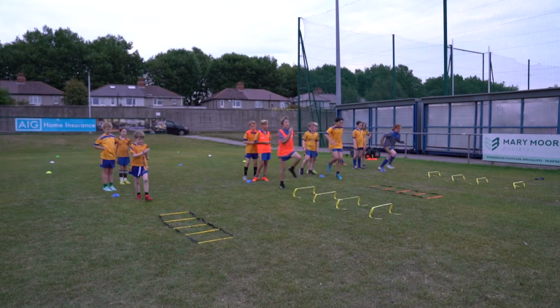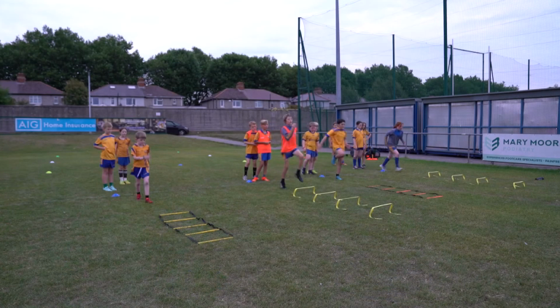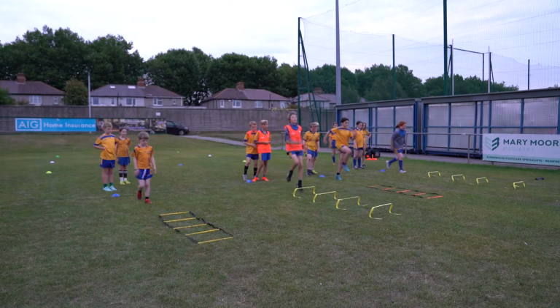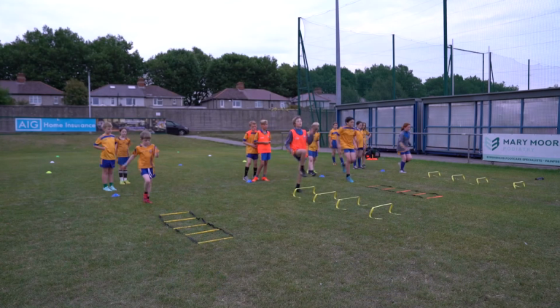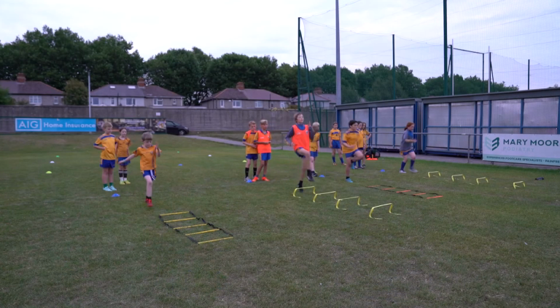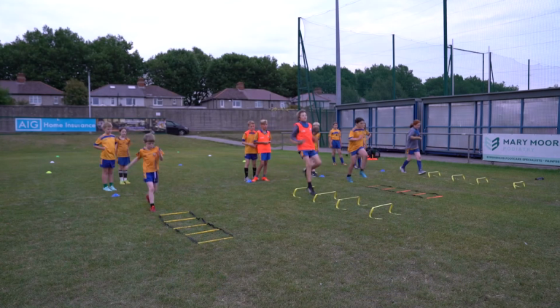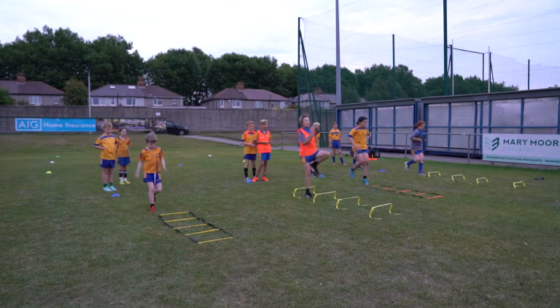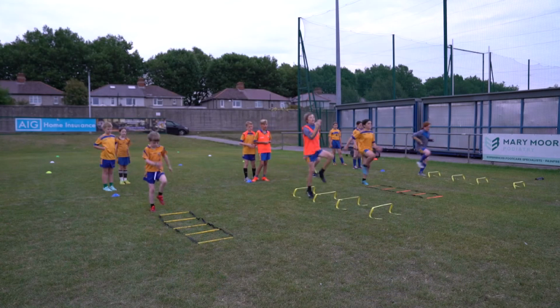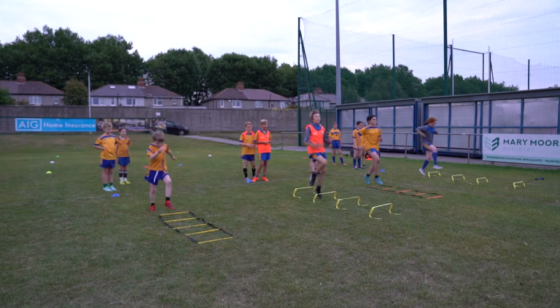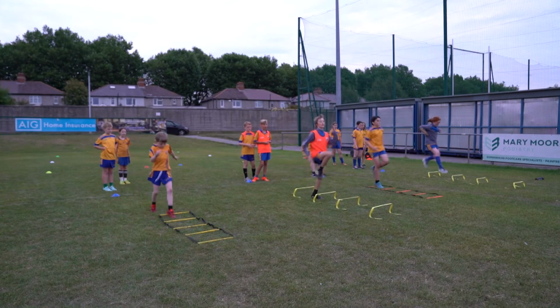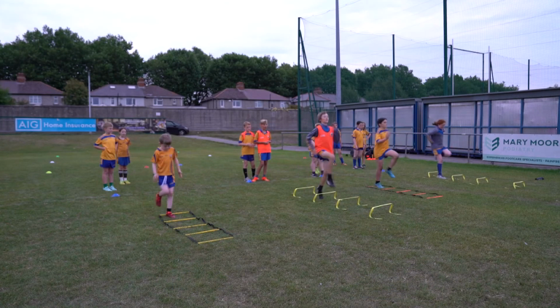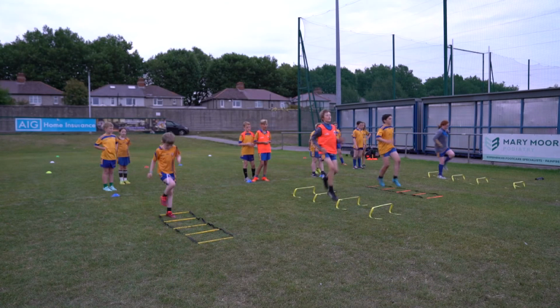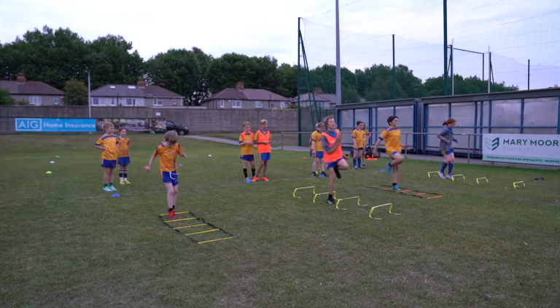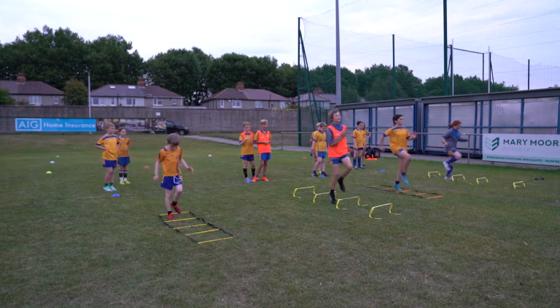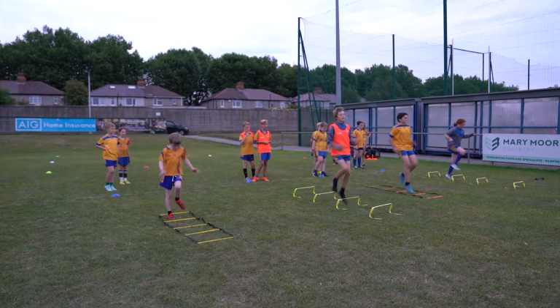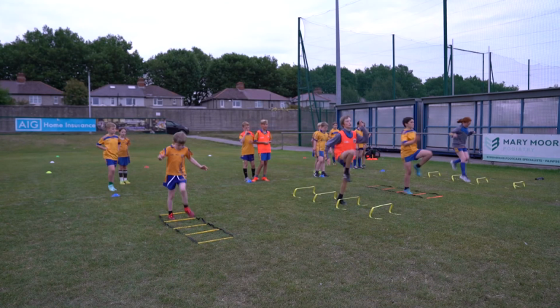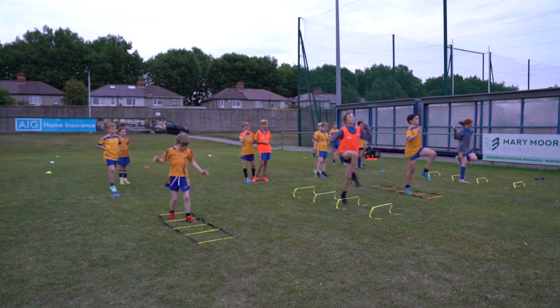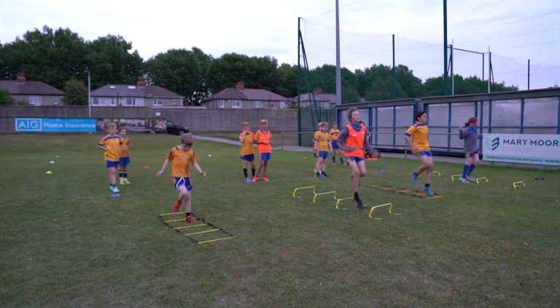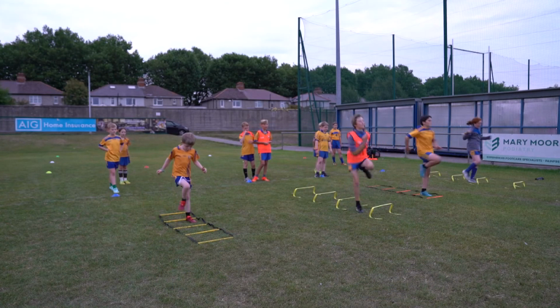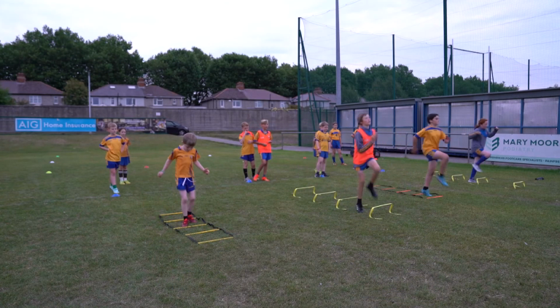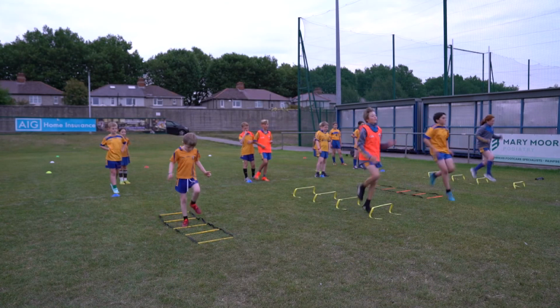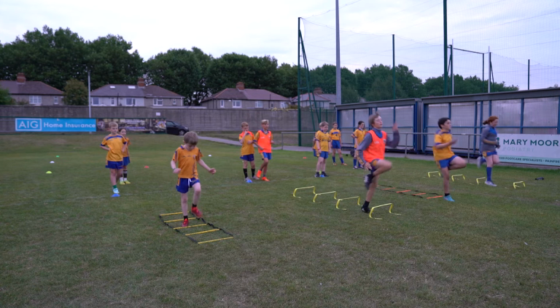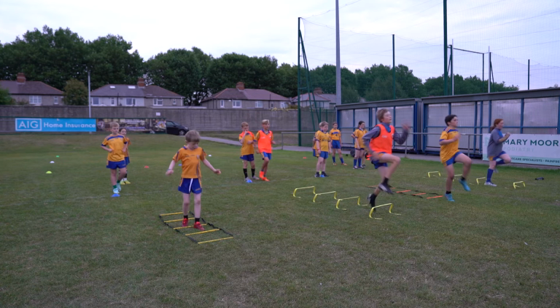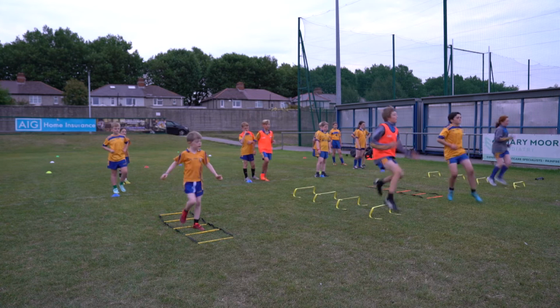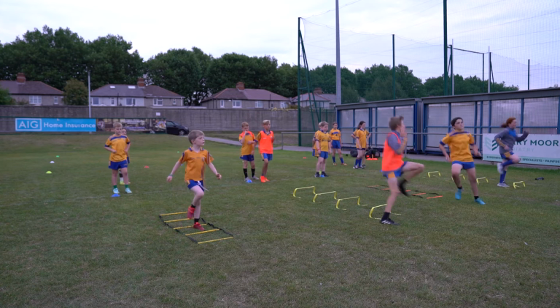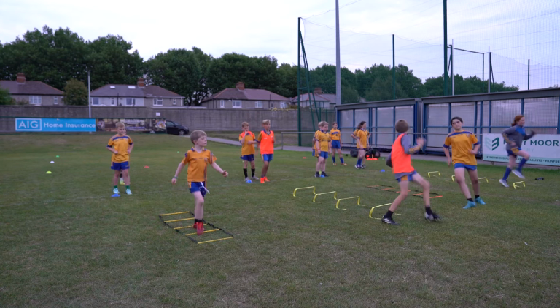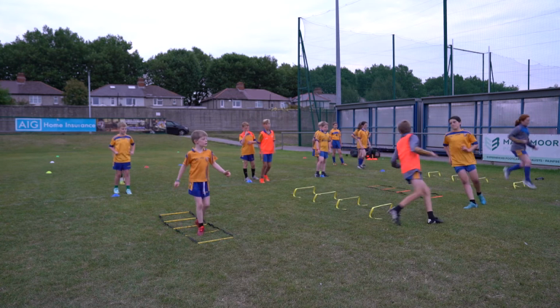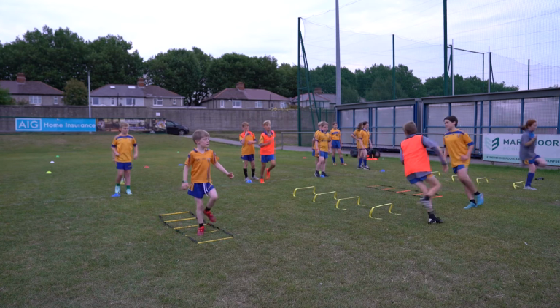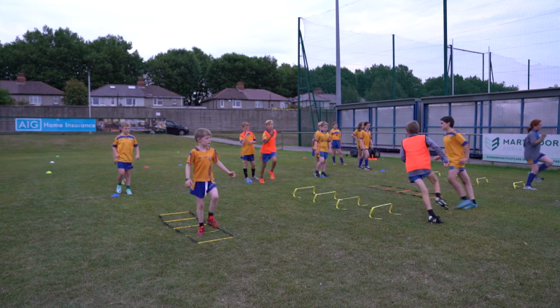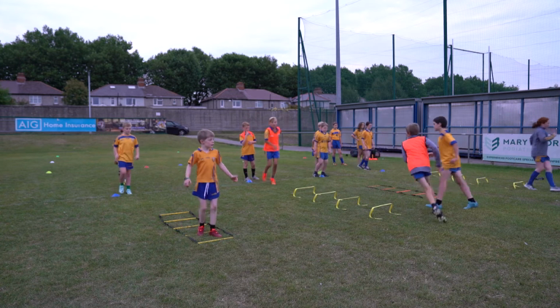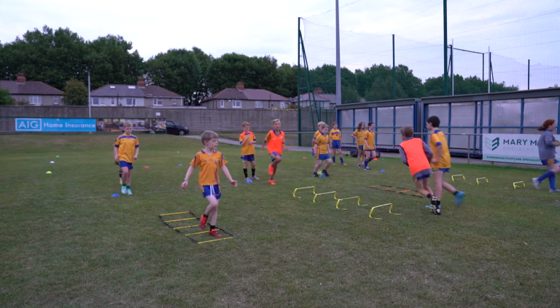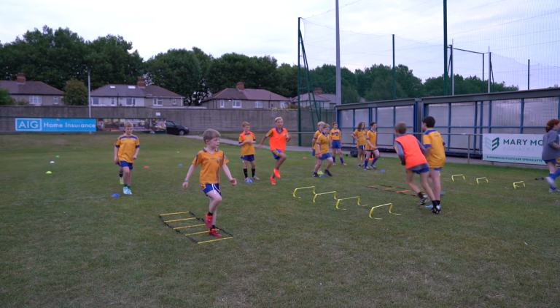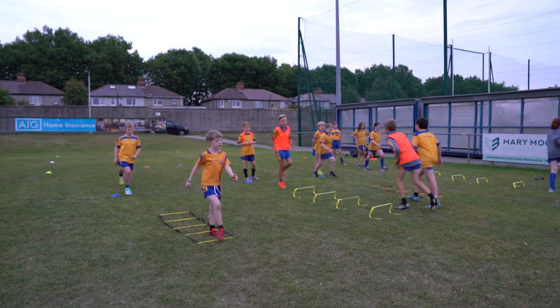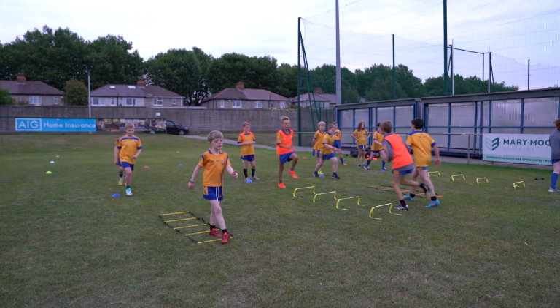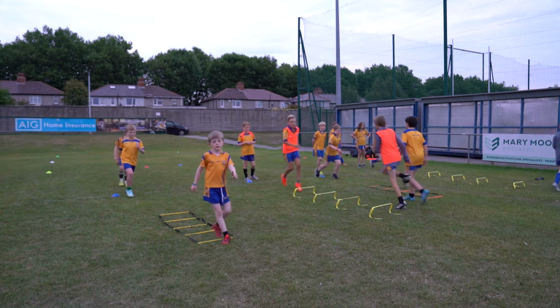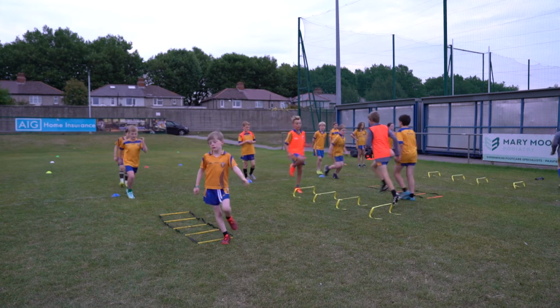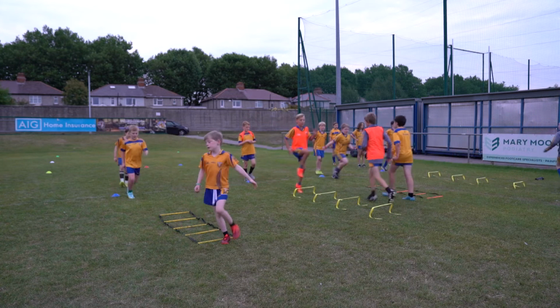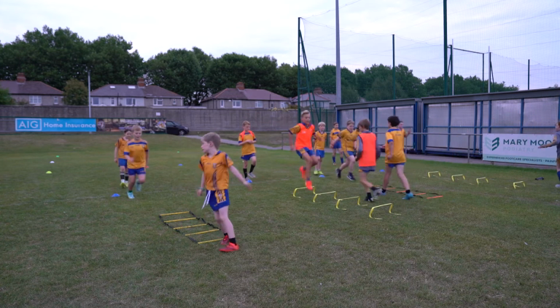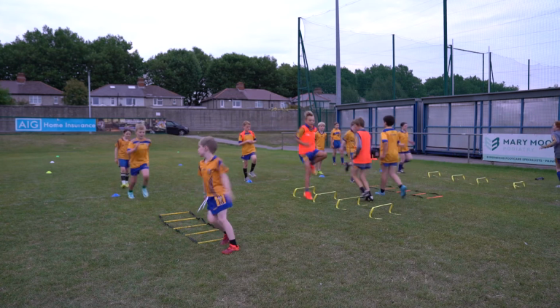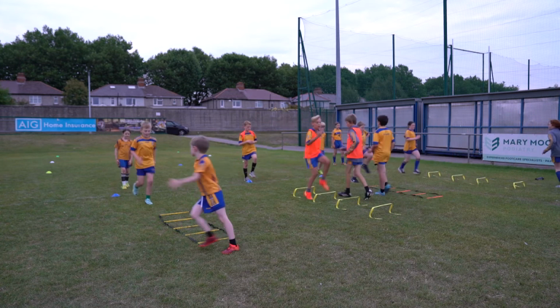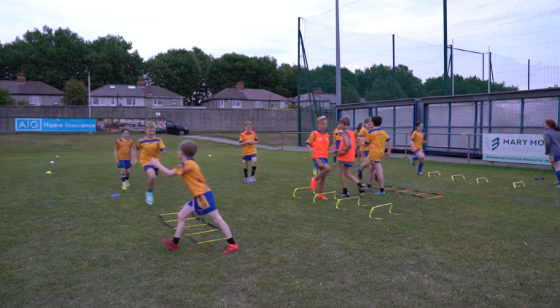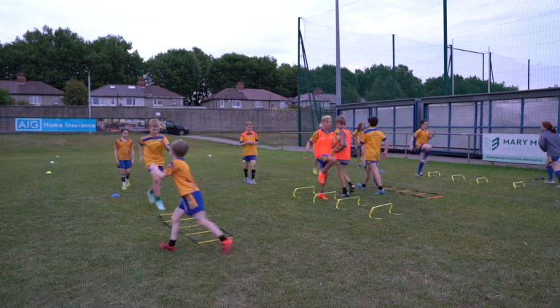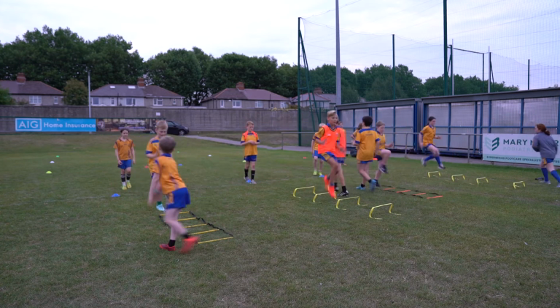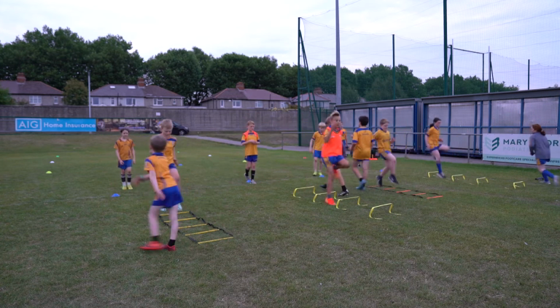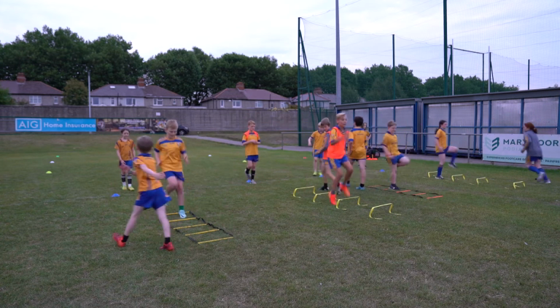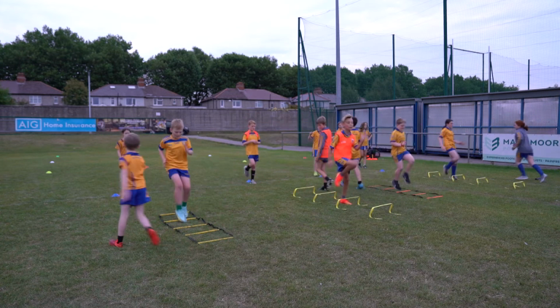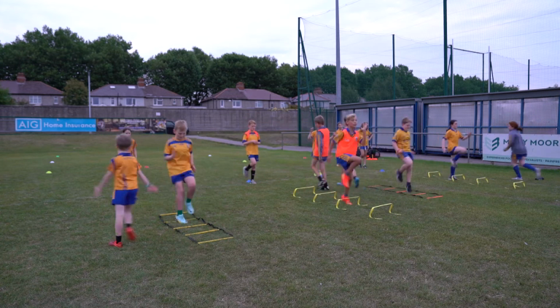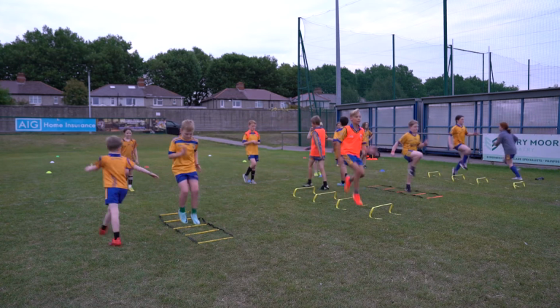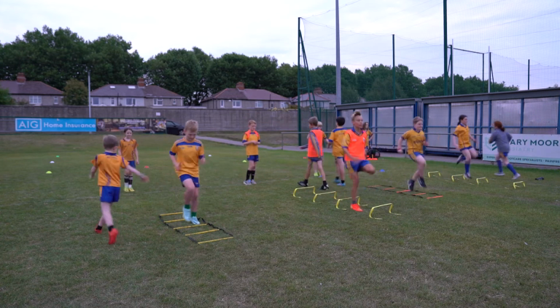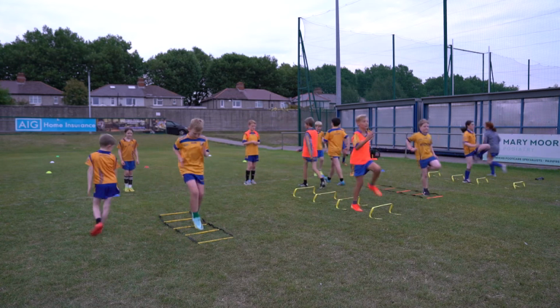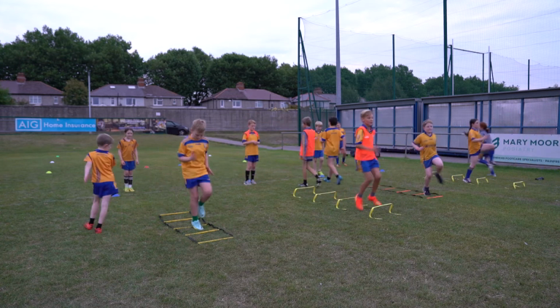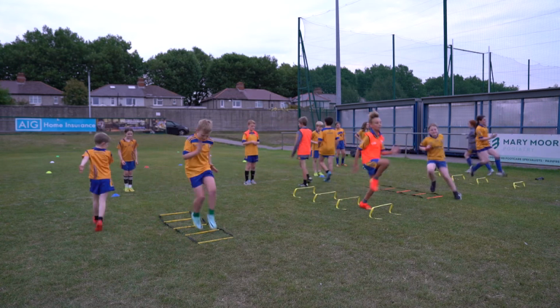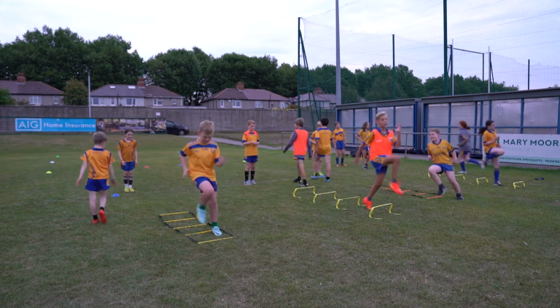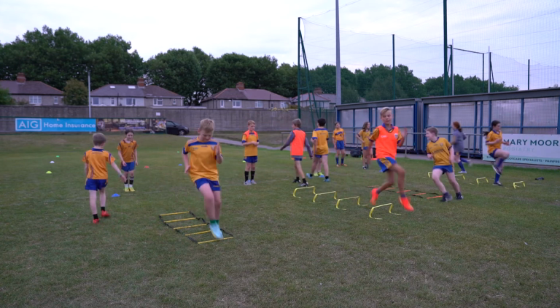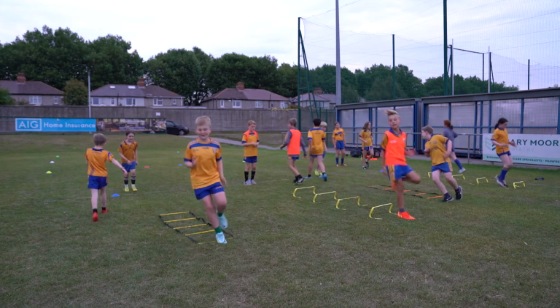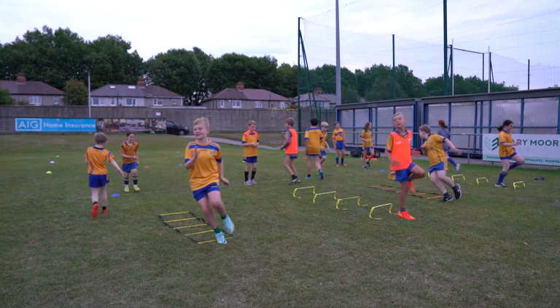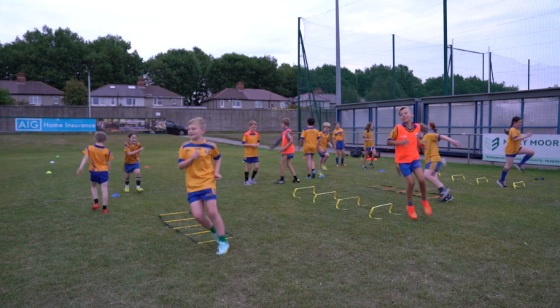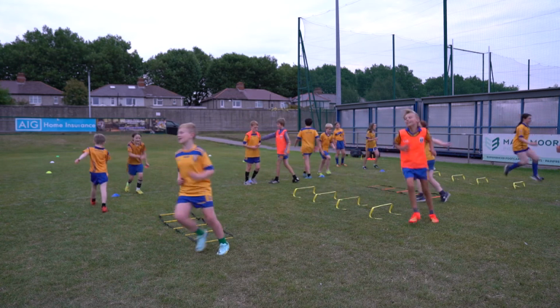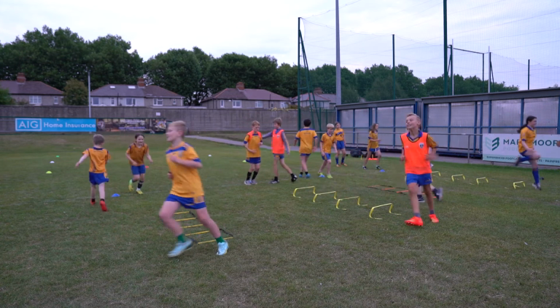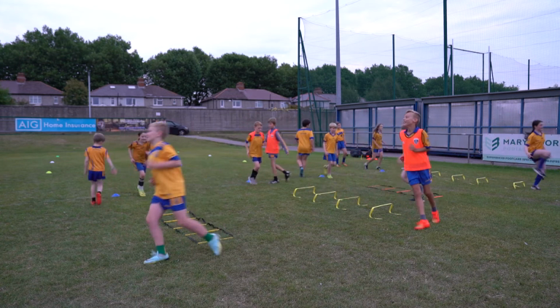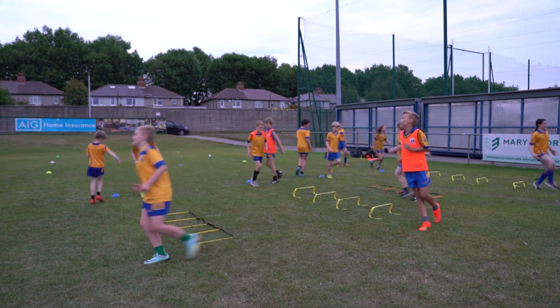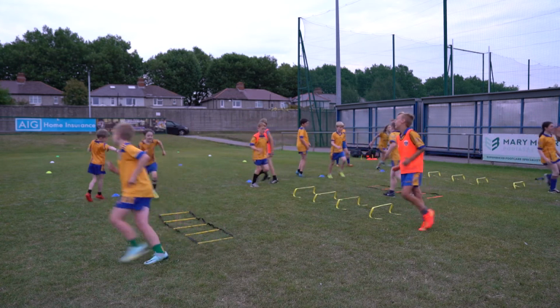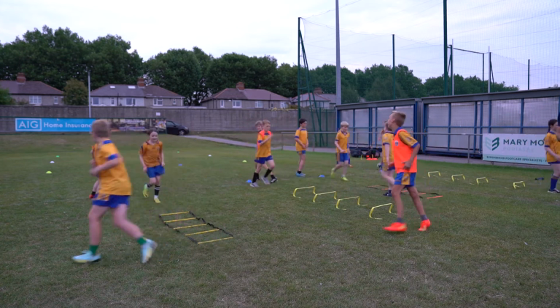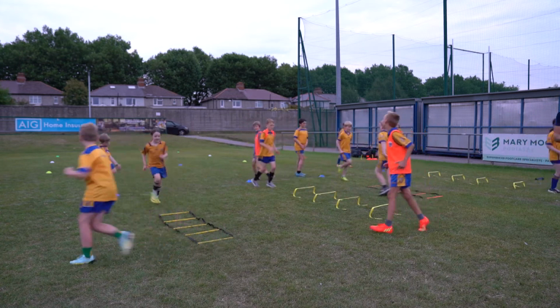Two feet in each. Good boy, Josh. Well done, Louie. Rosie, well done. Well done, Fwaylon. That's it.